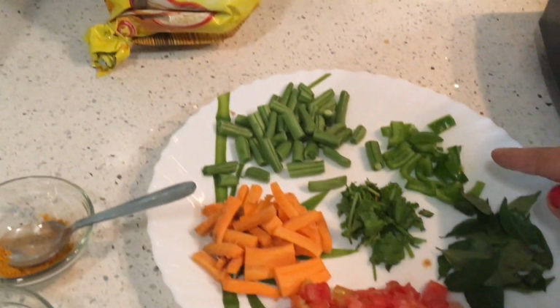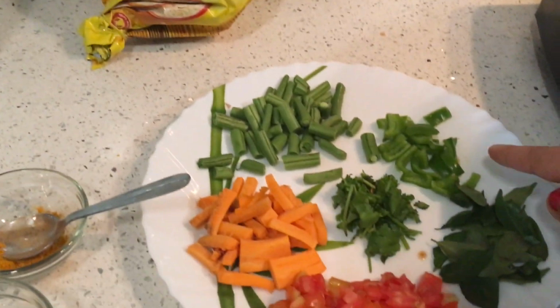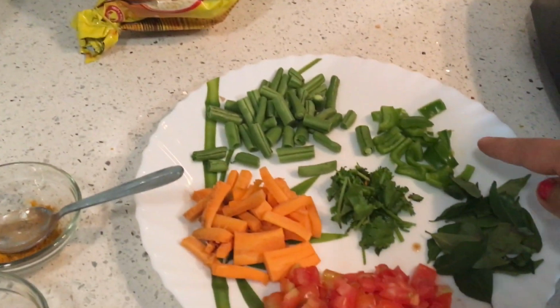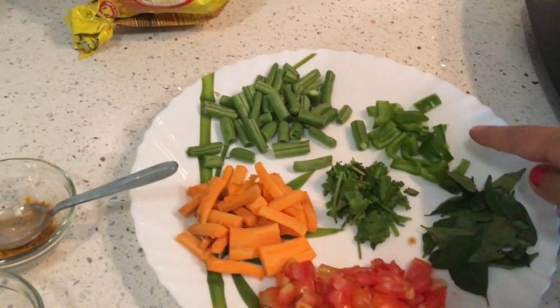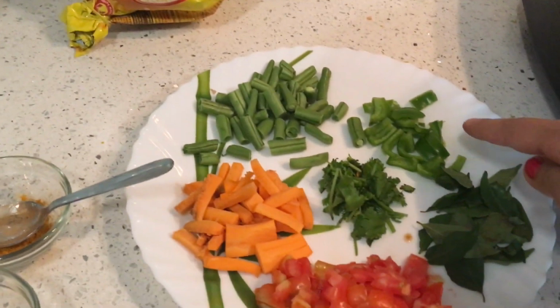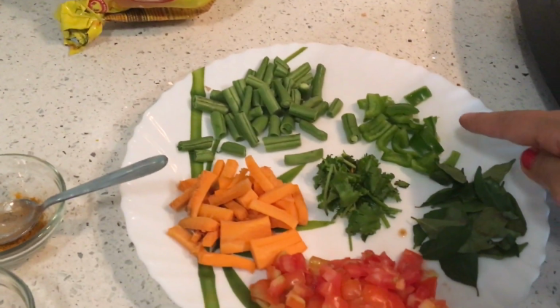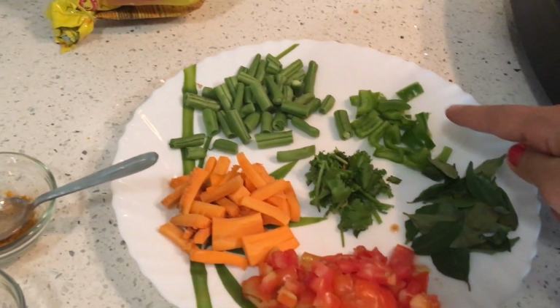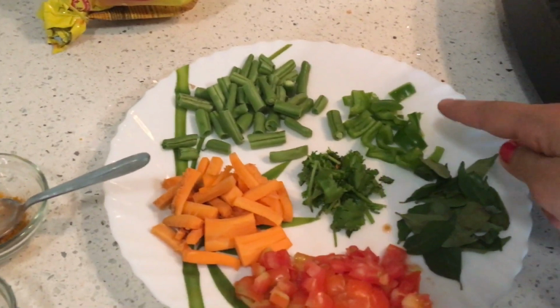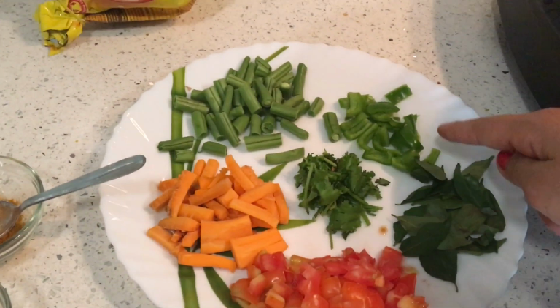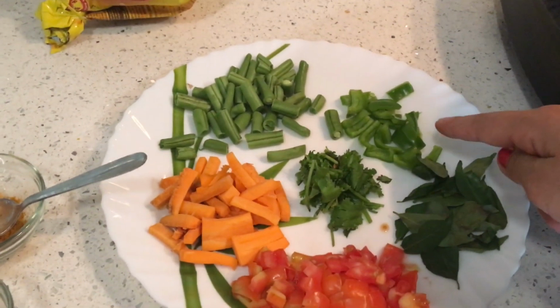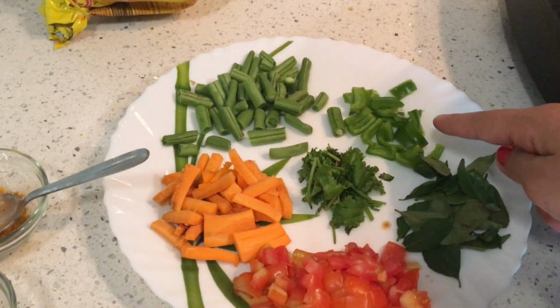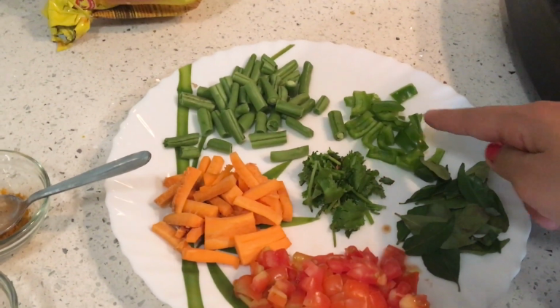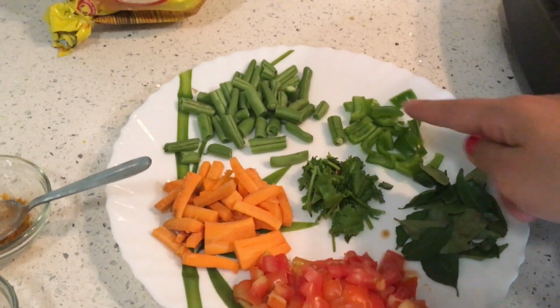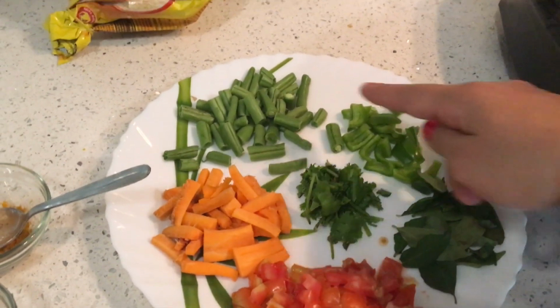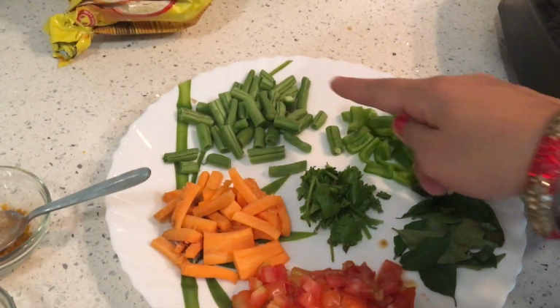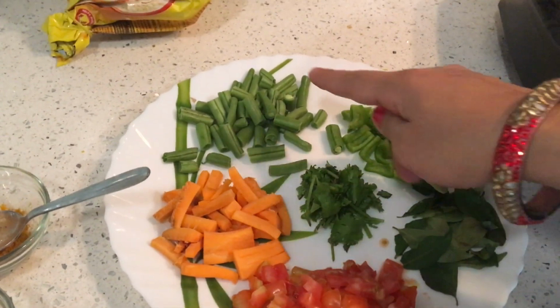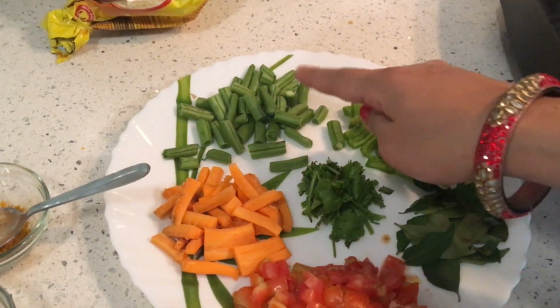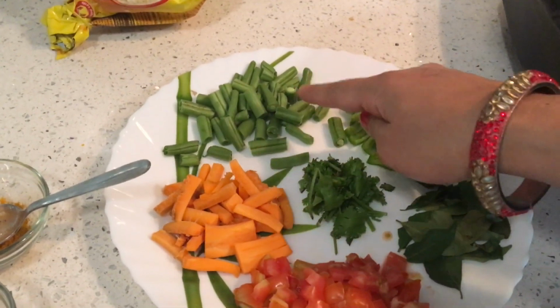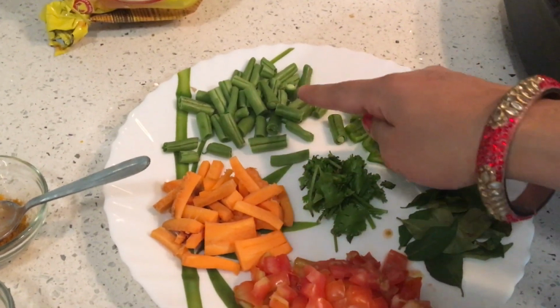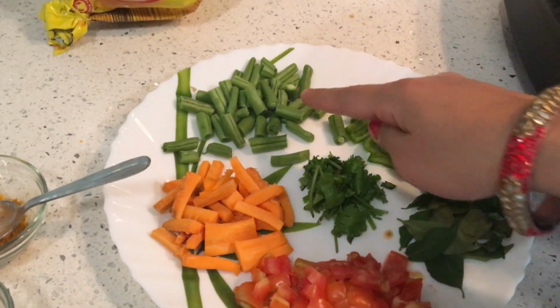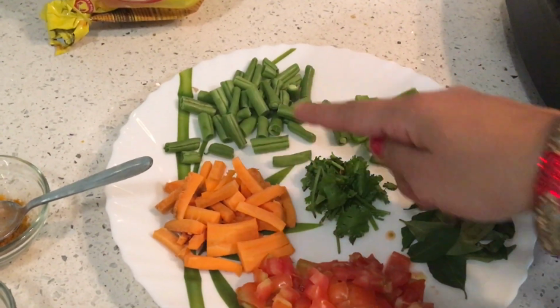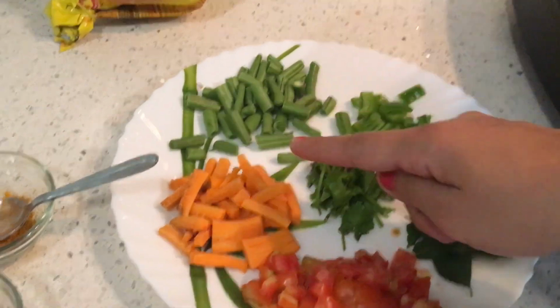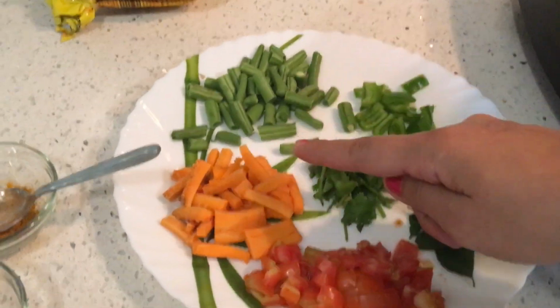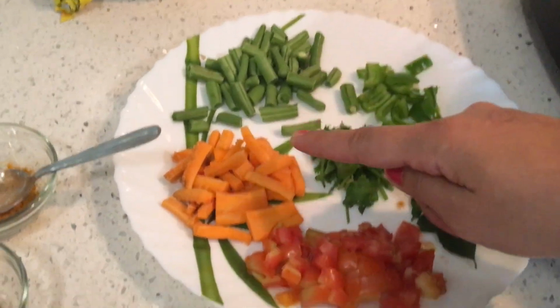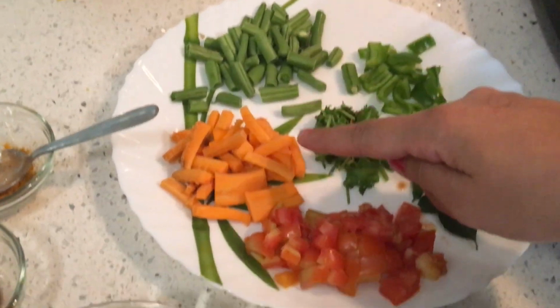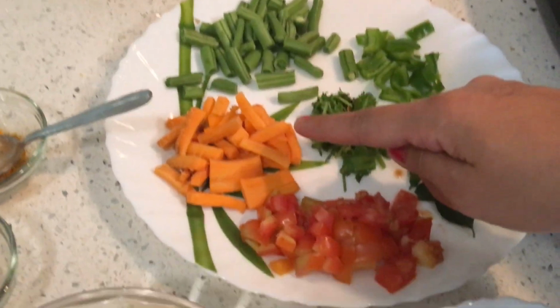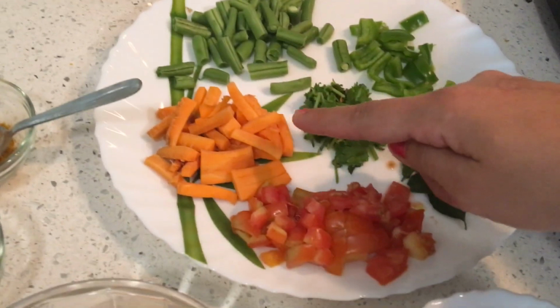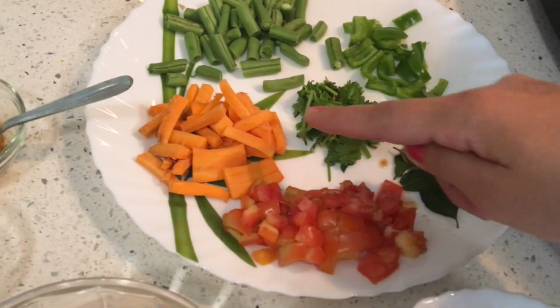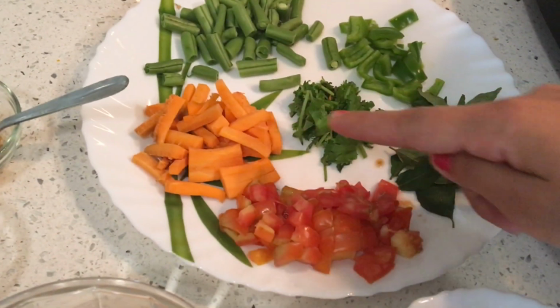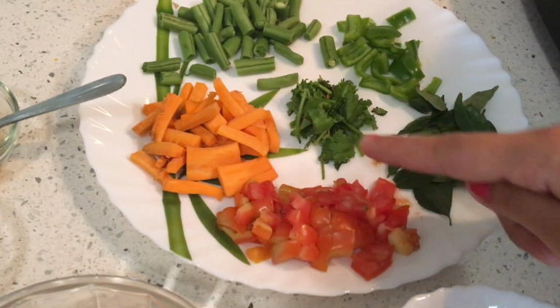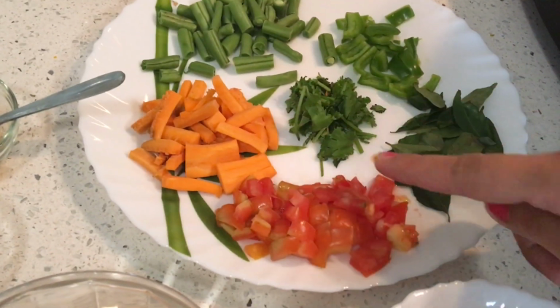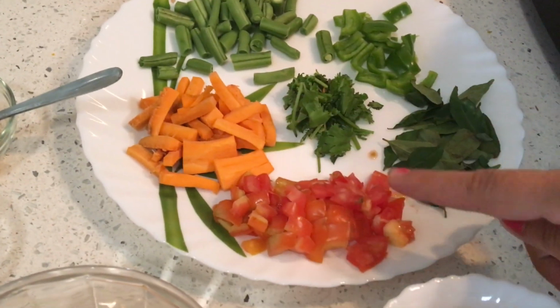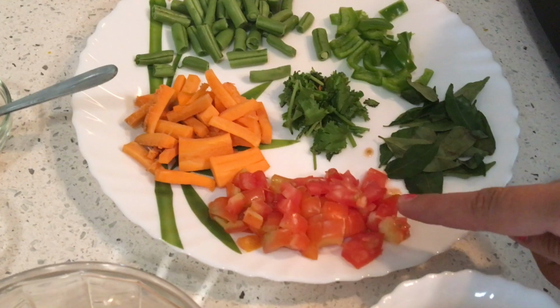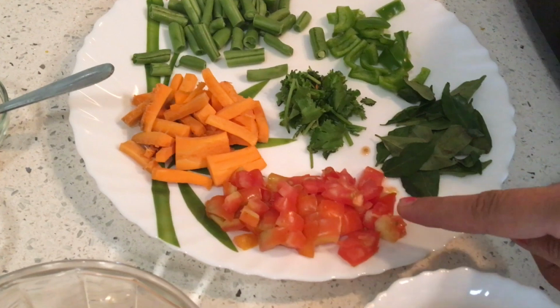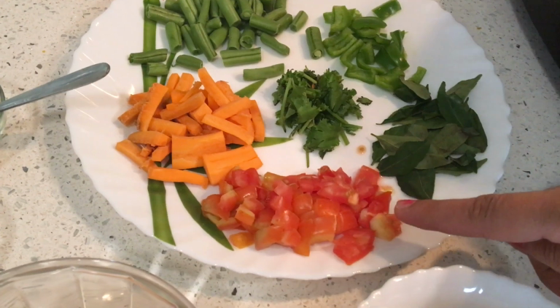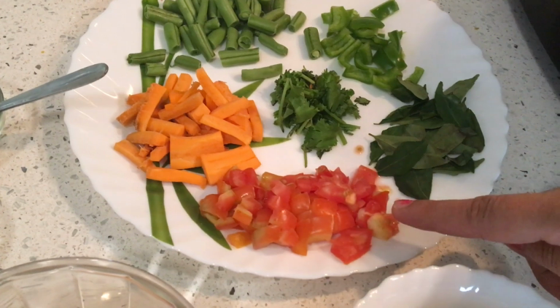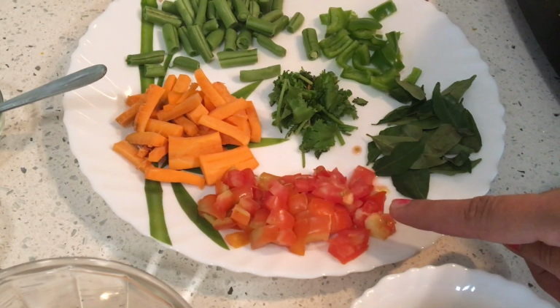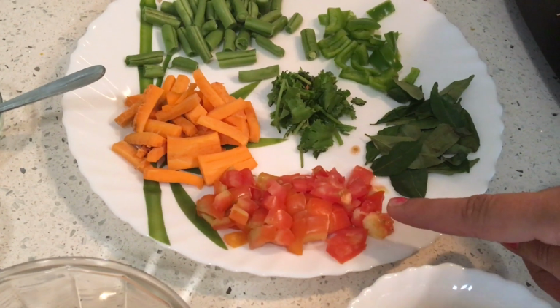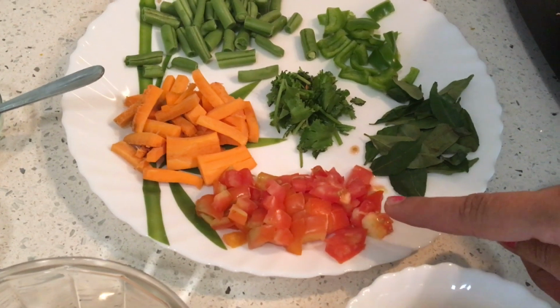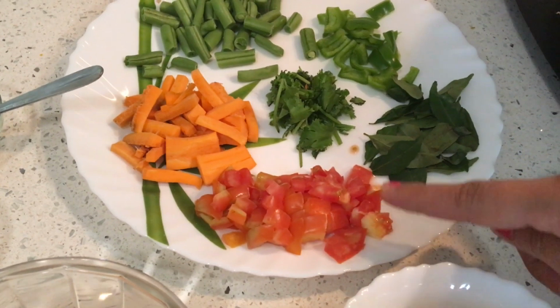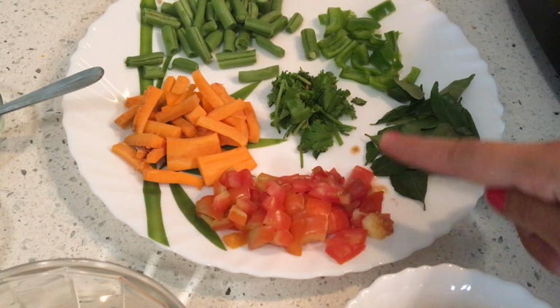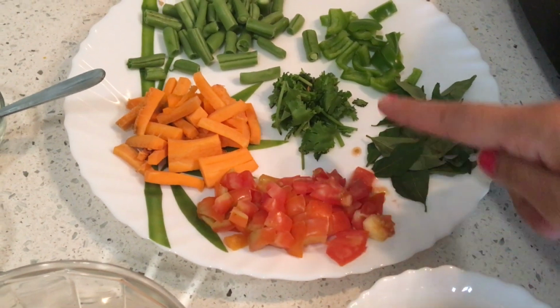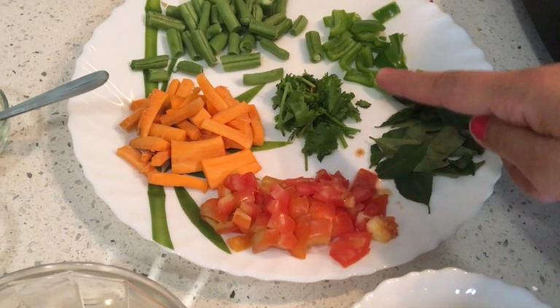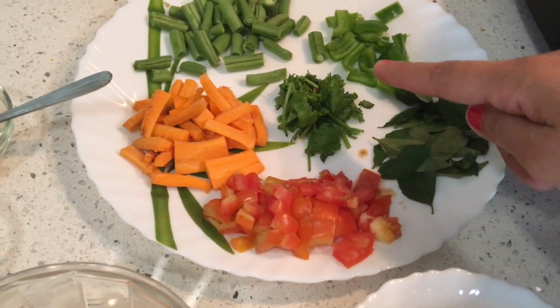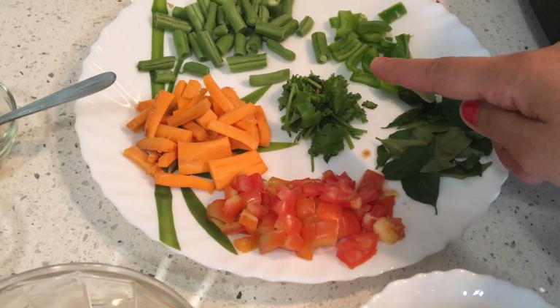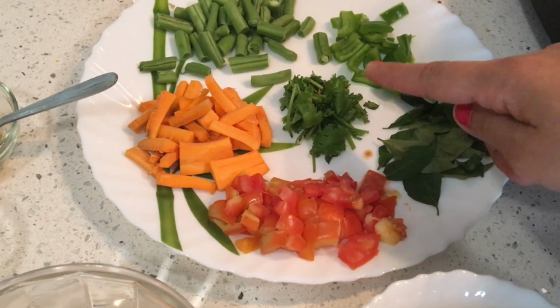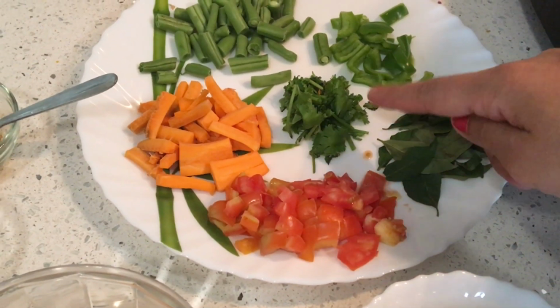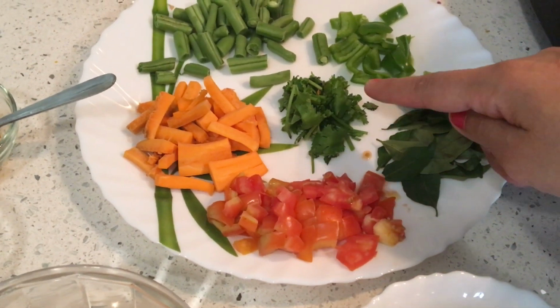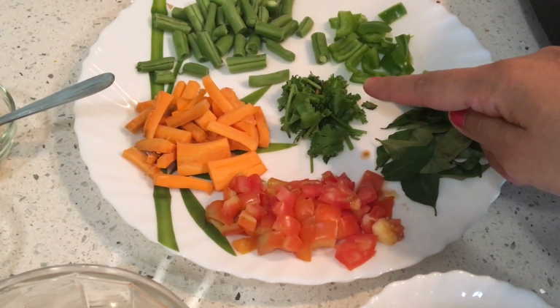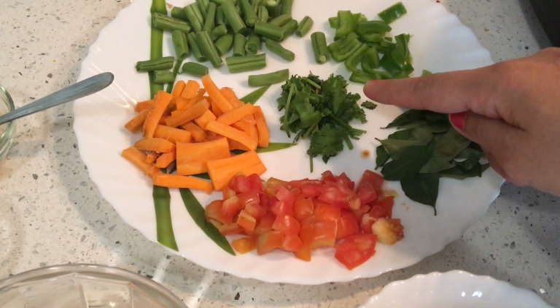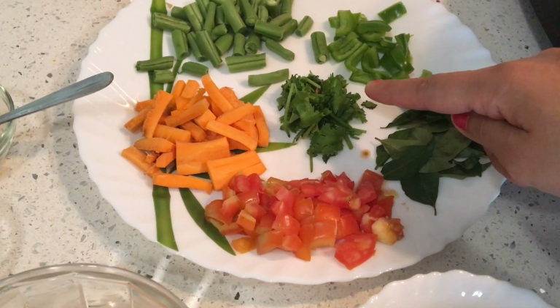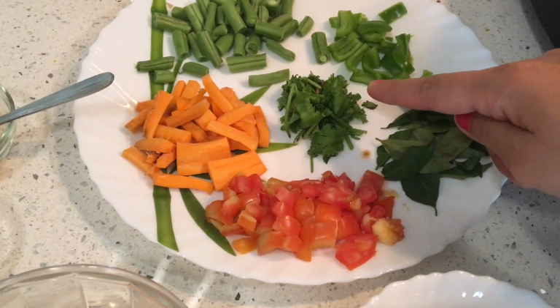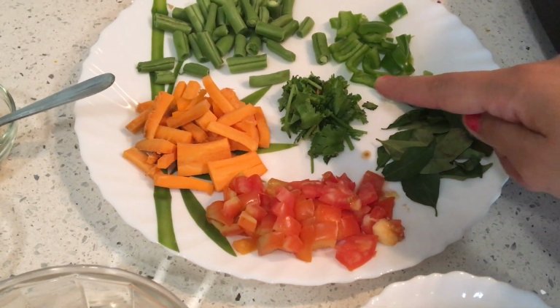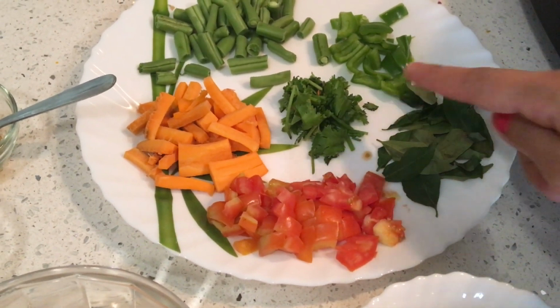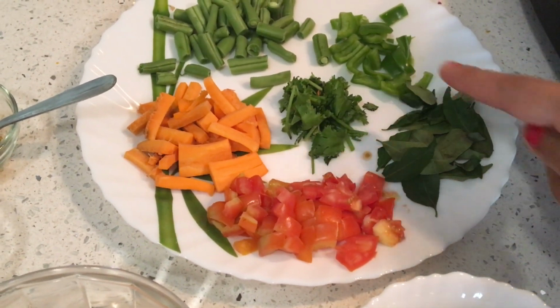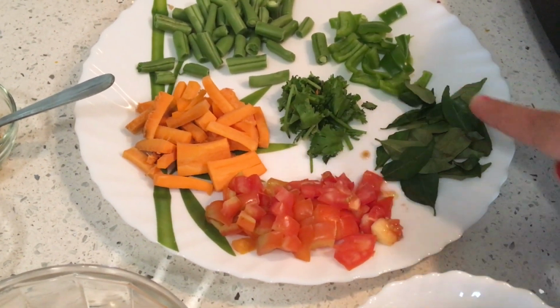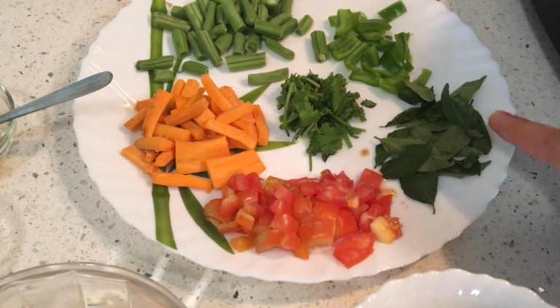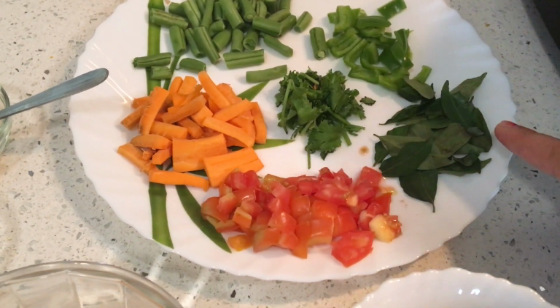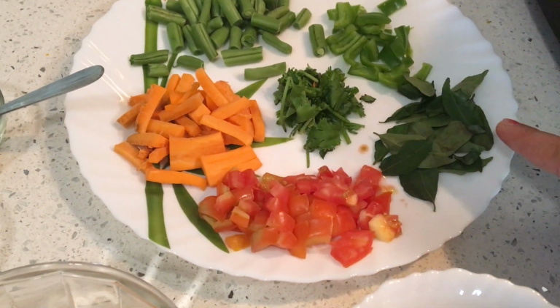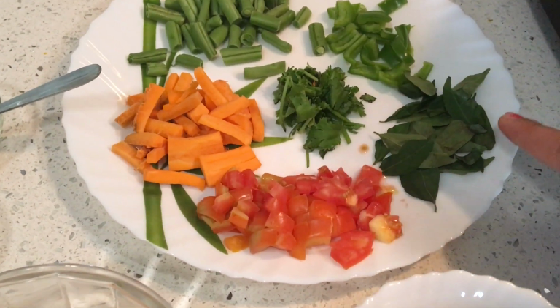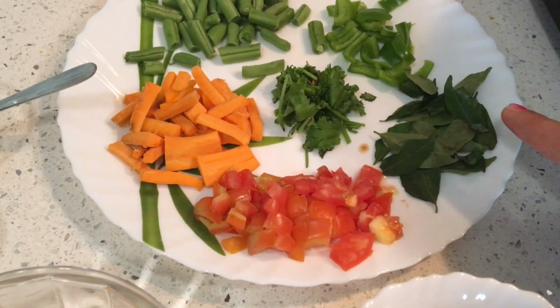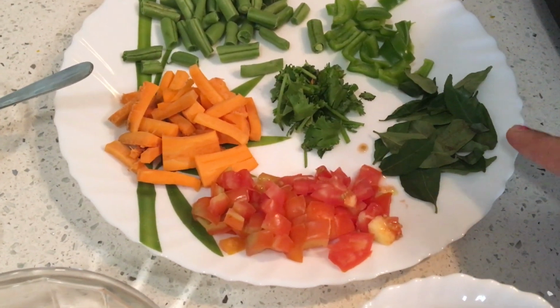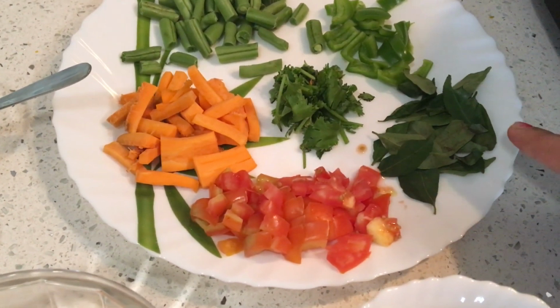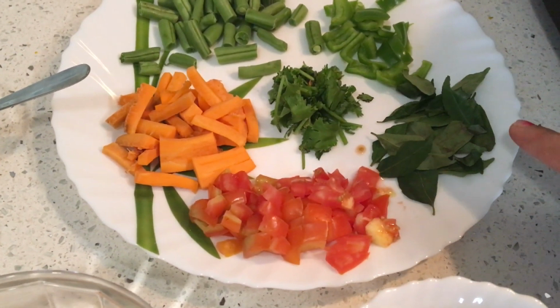I am going to use capsicum, beans, gajar, tomatoes, a little dhaniya and garlic.